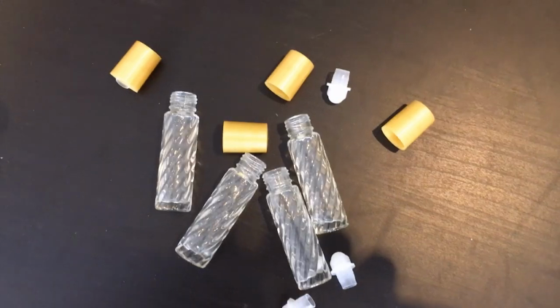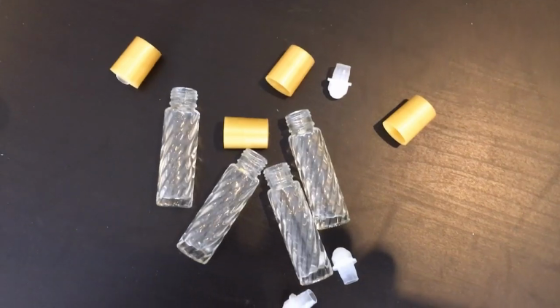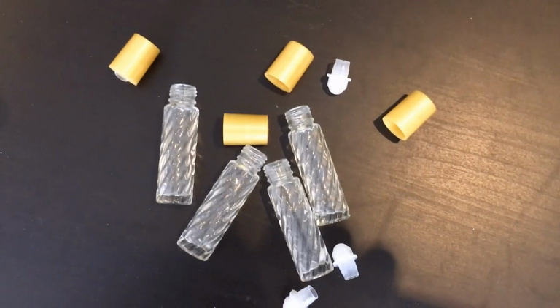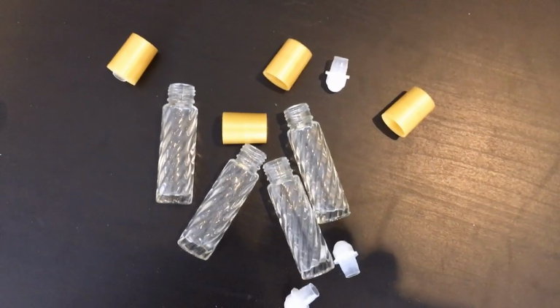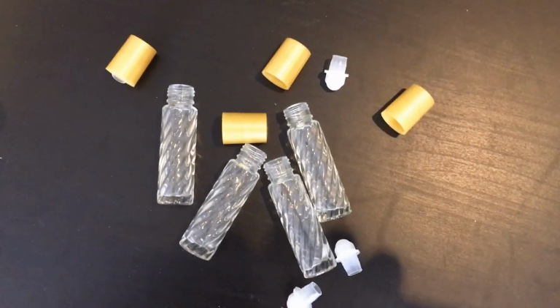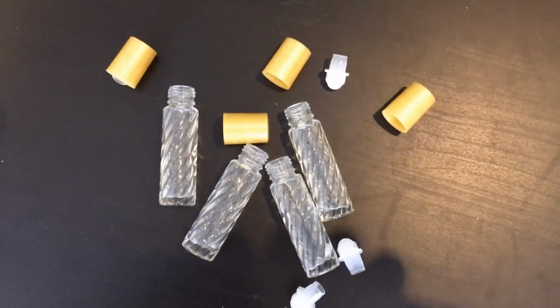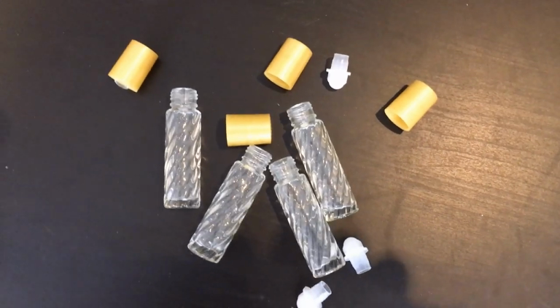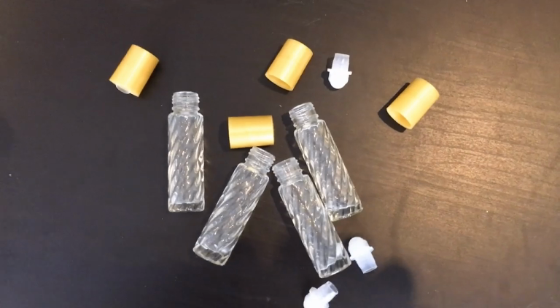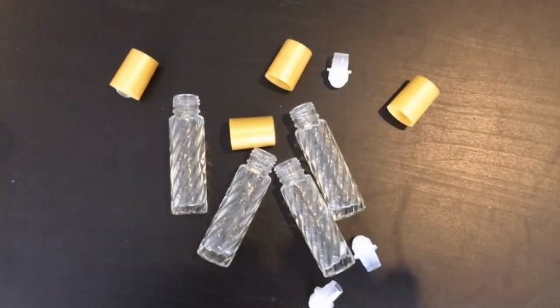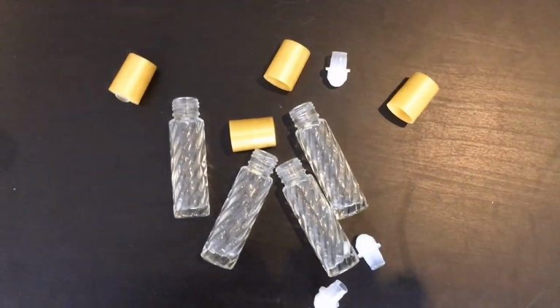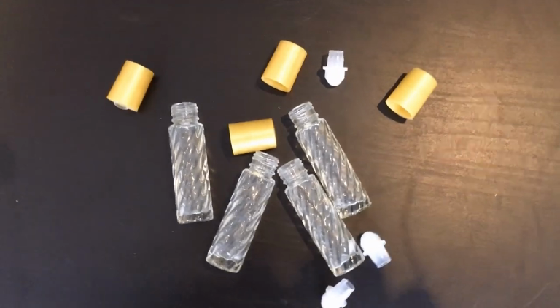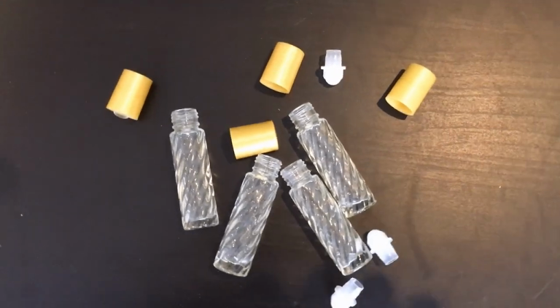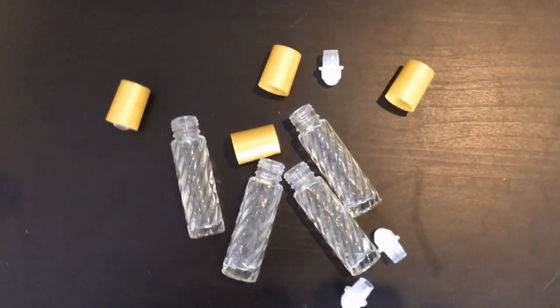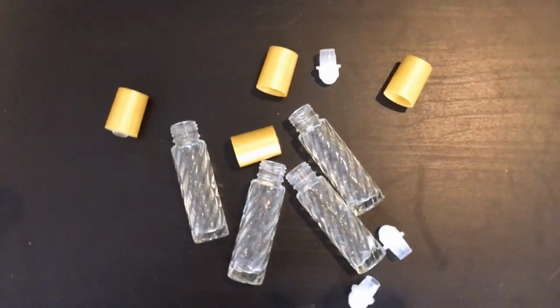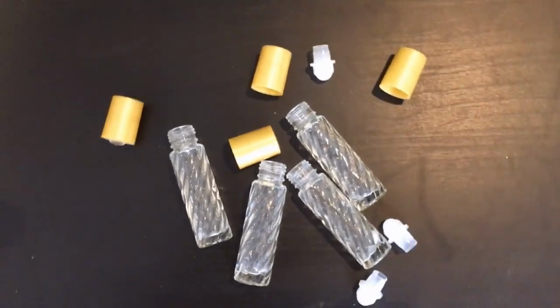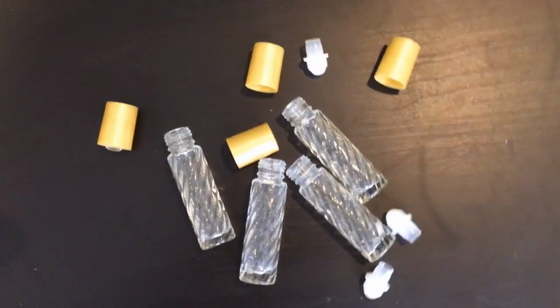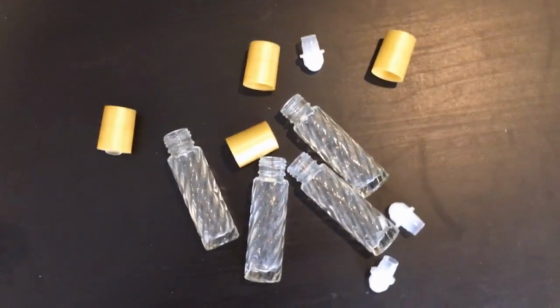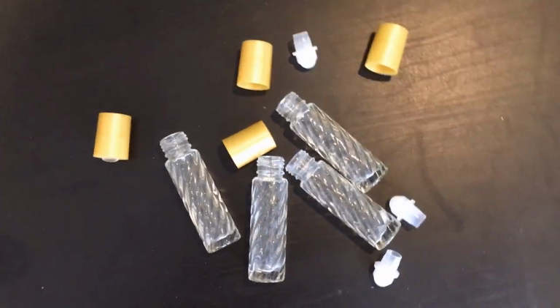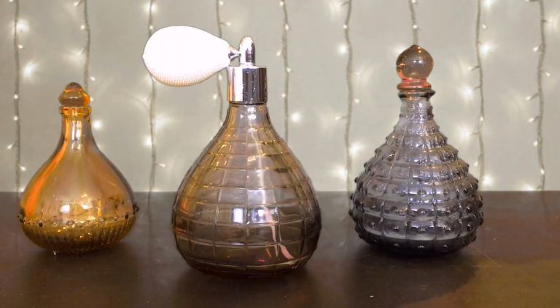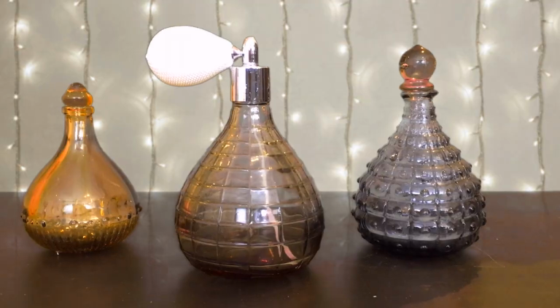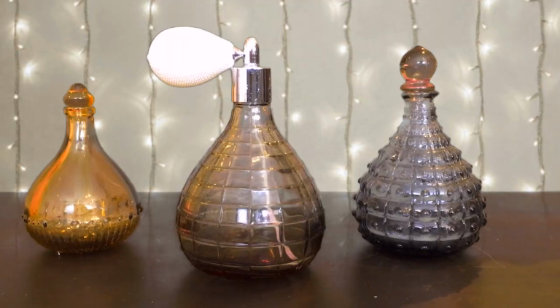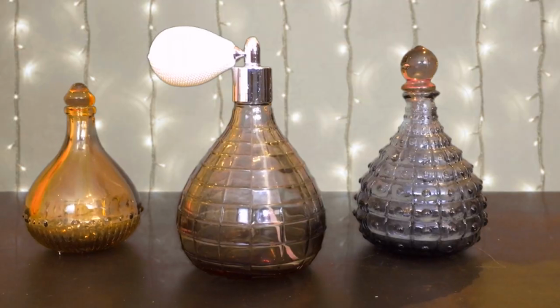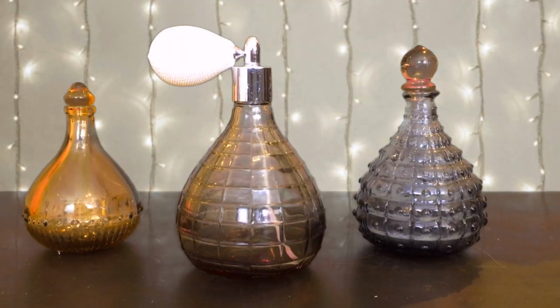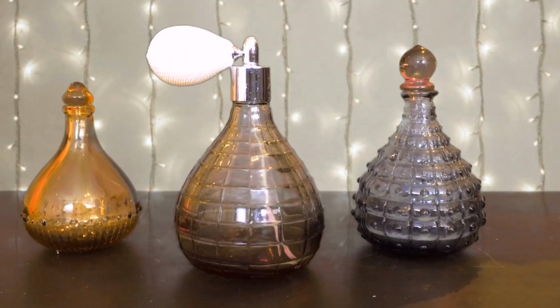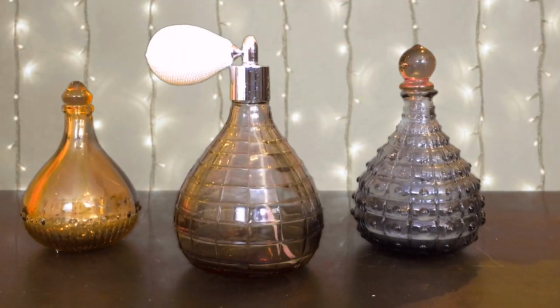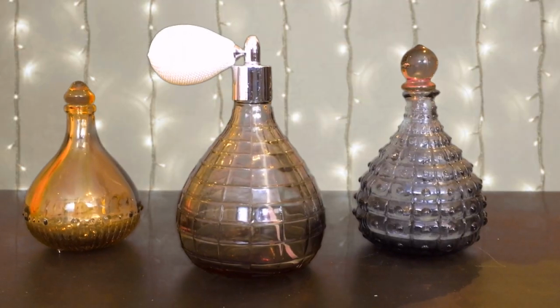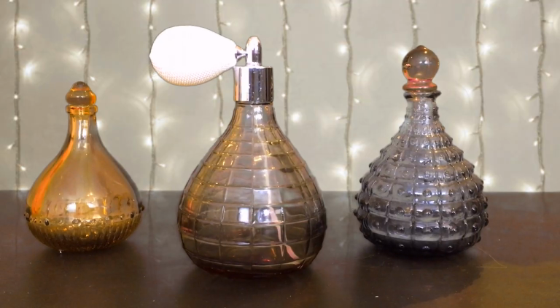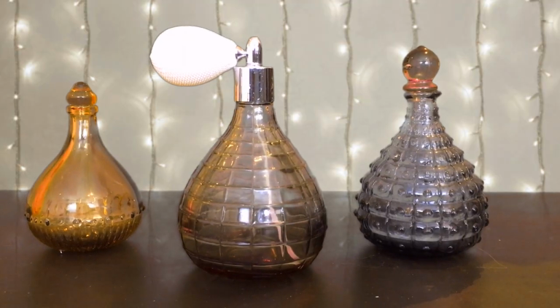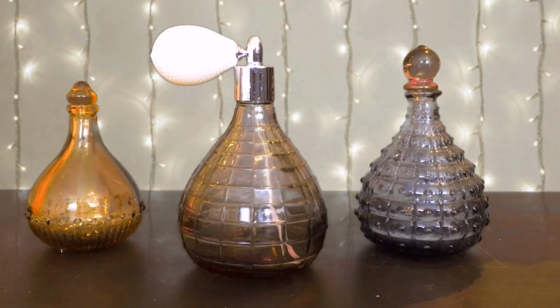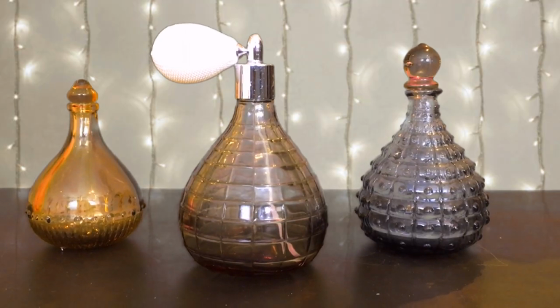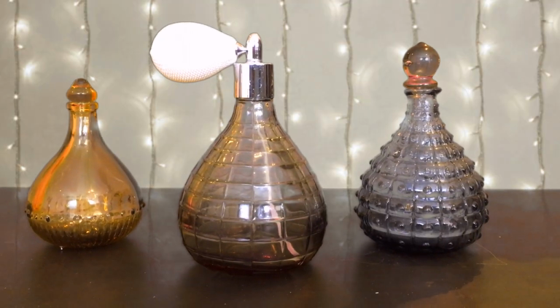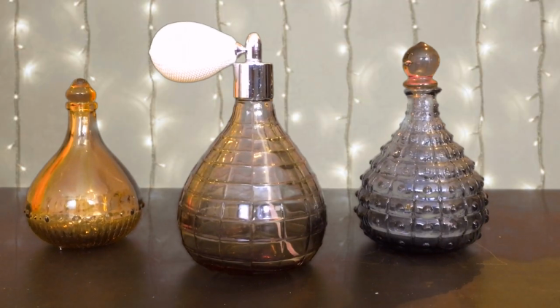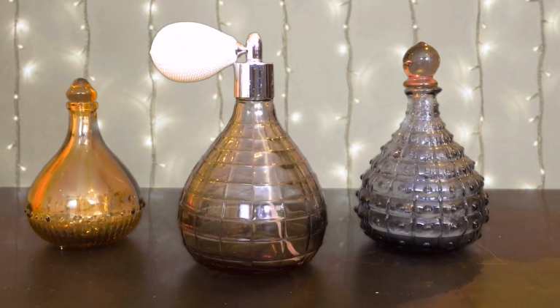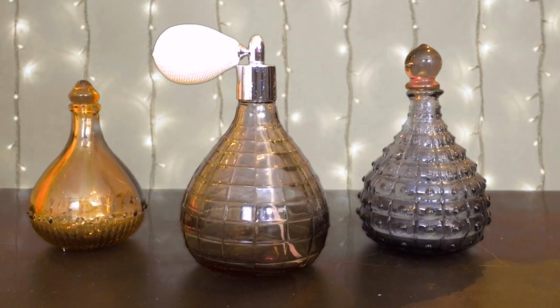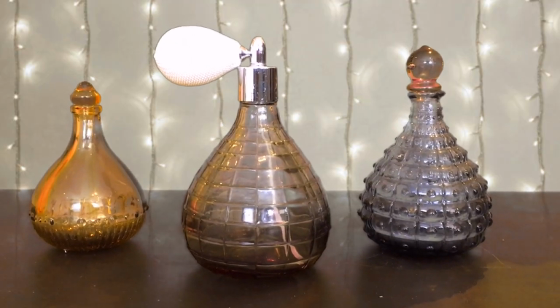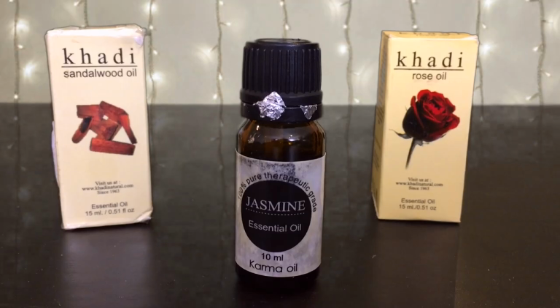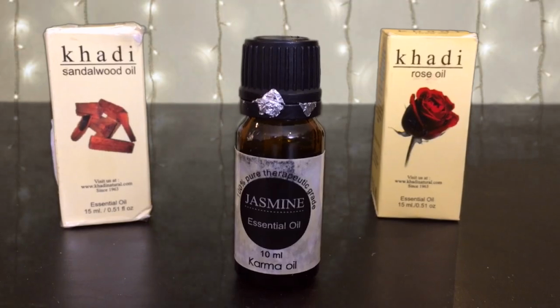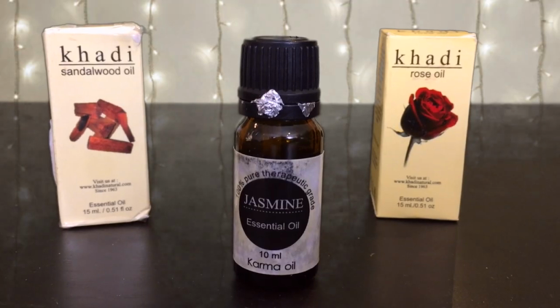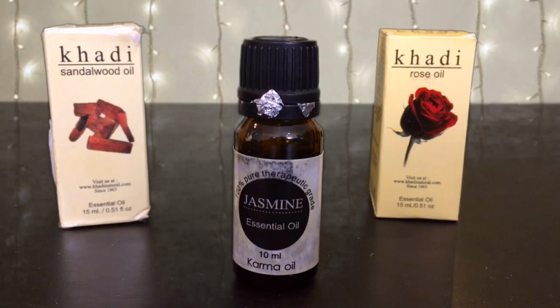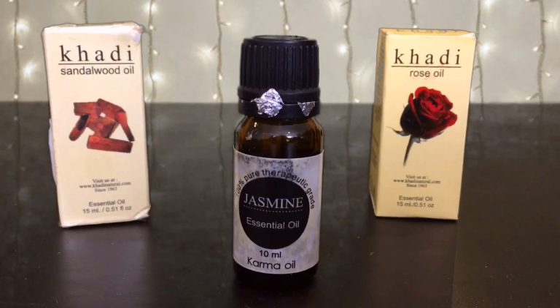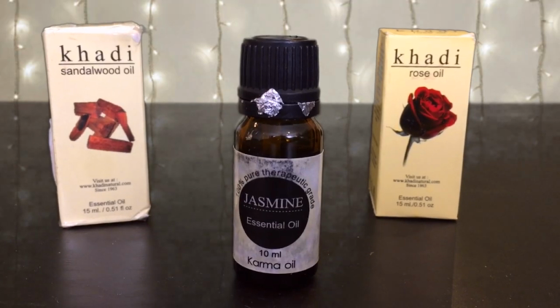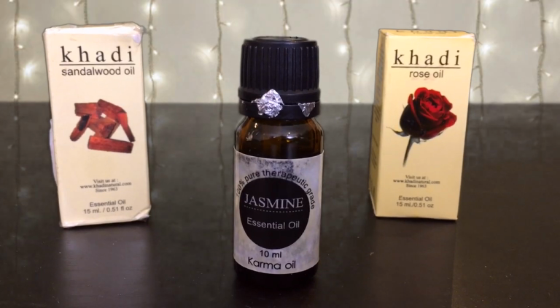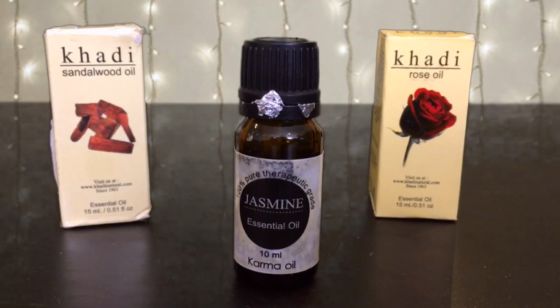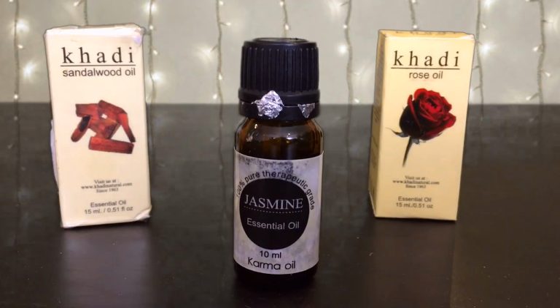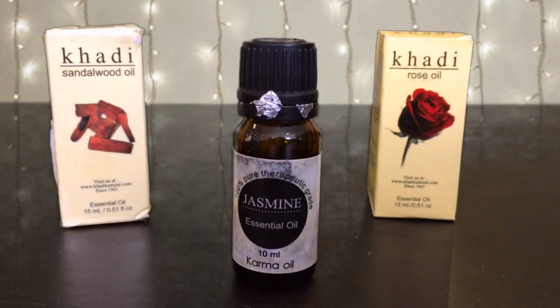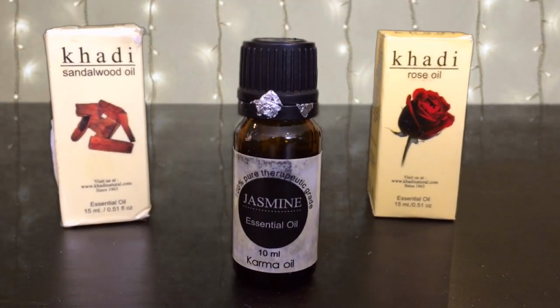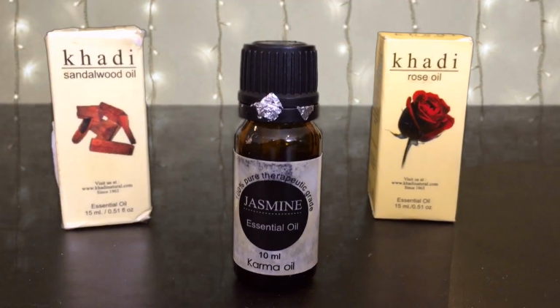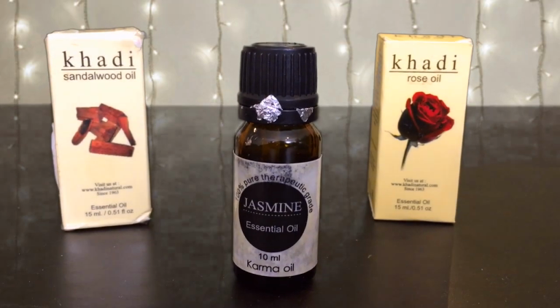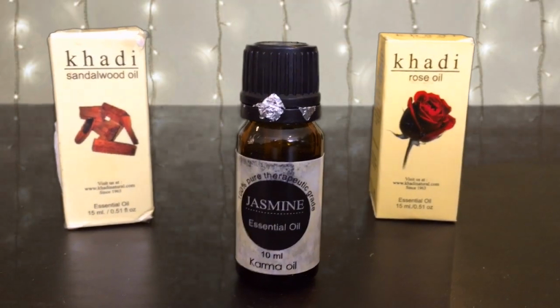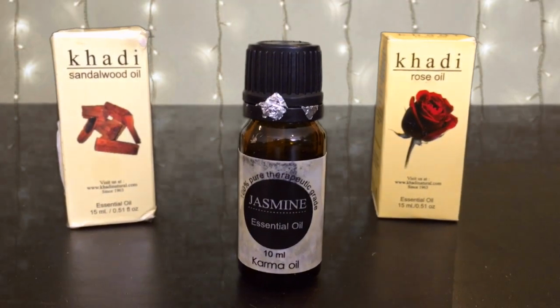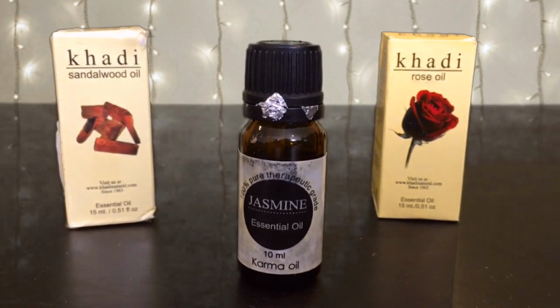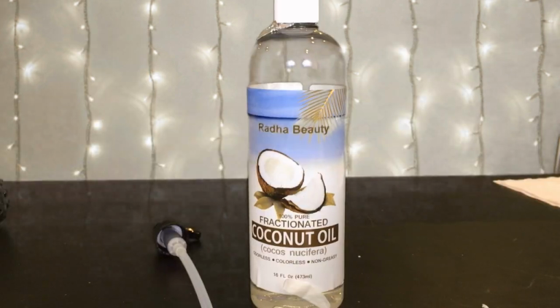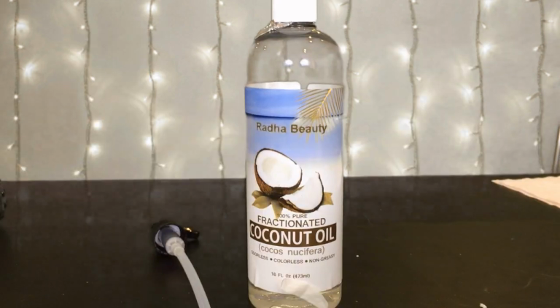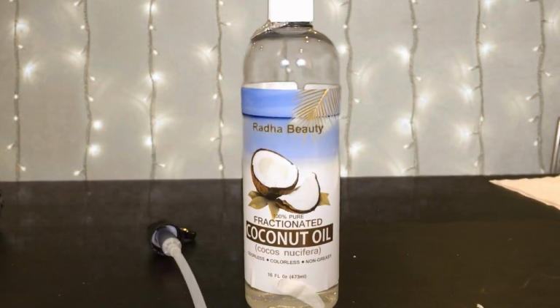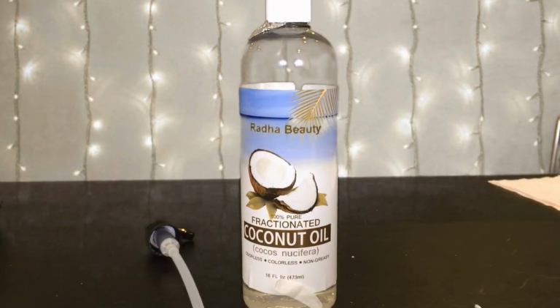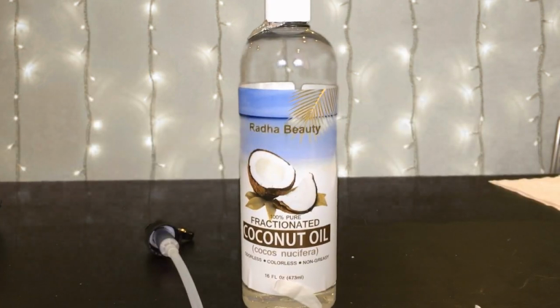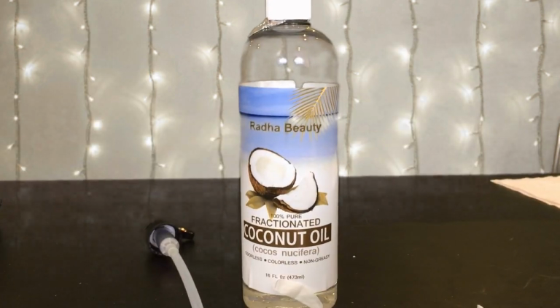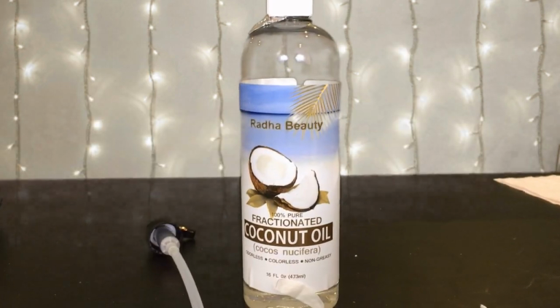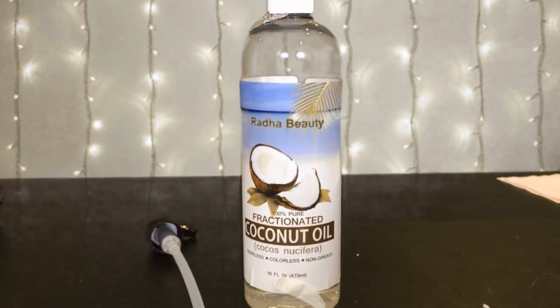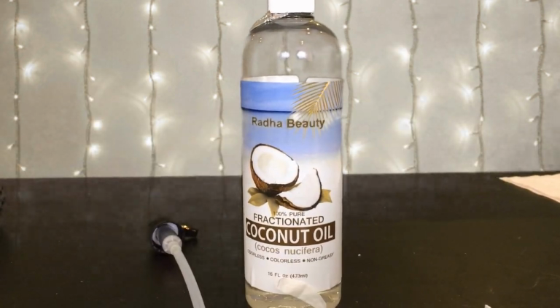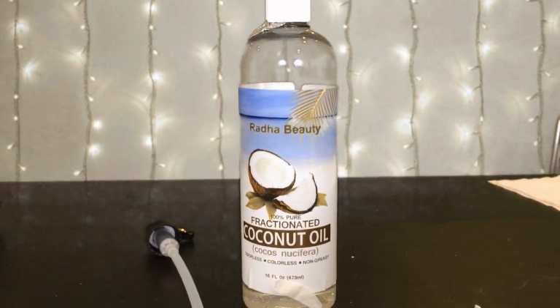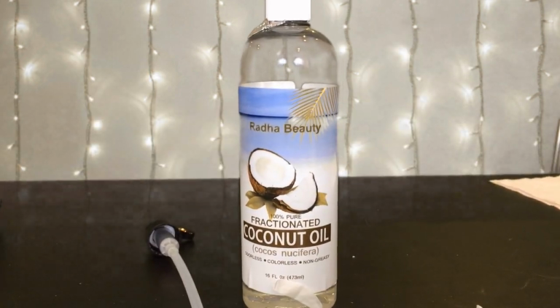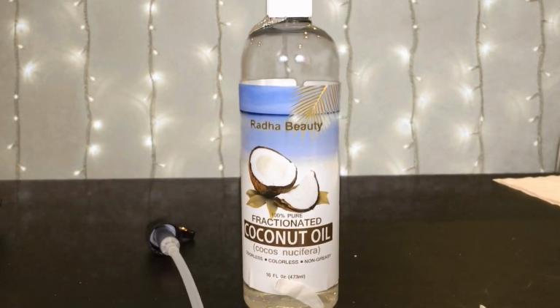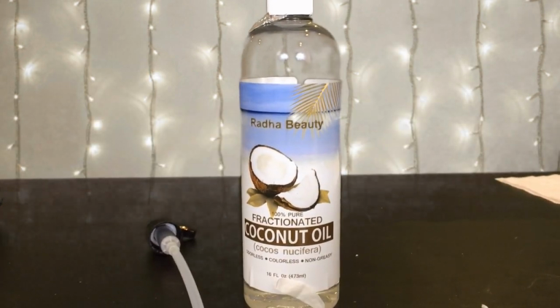Some empty perfume bottles, standard or fancy. Jasmine, rose and sandalwood essential oils. And fractionated coconut oil.